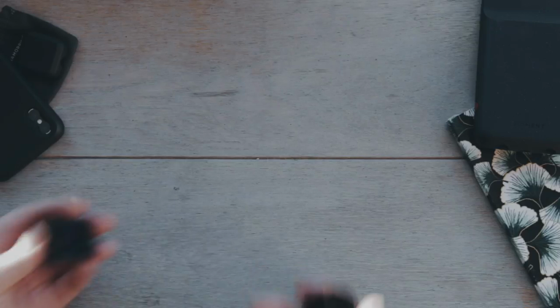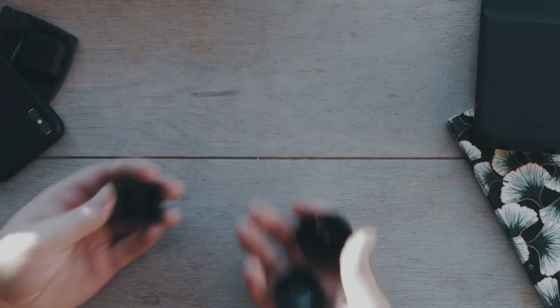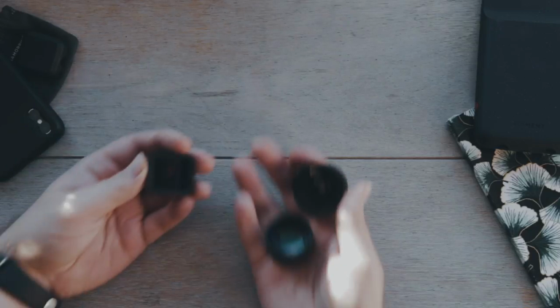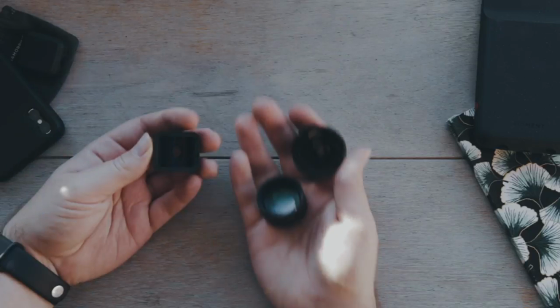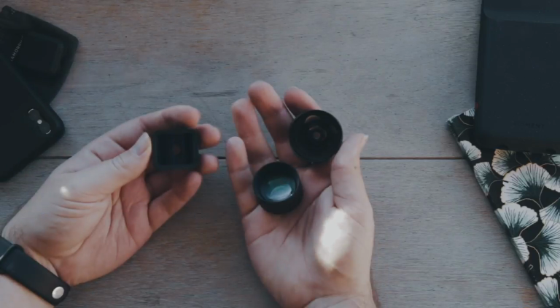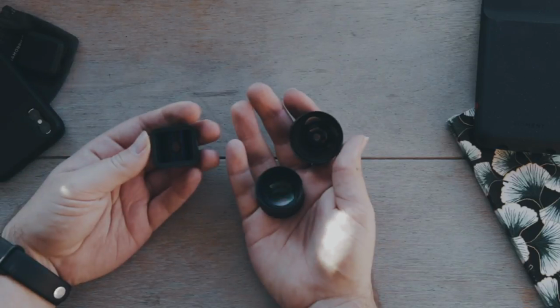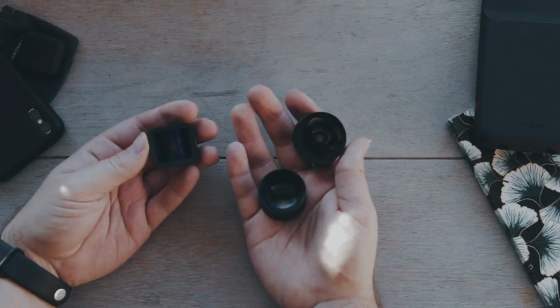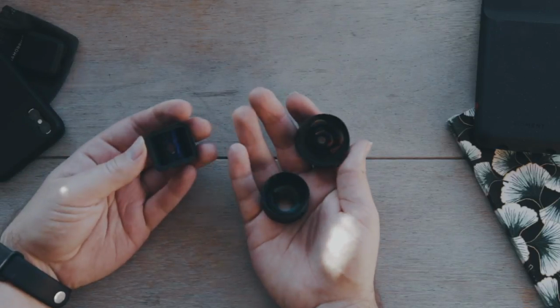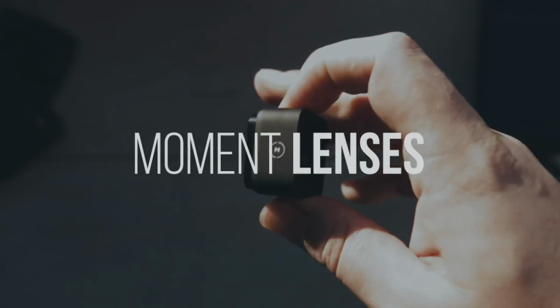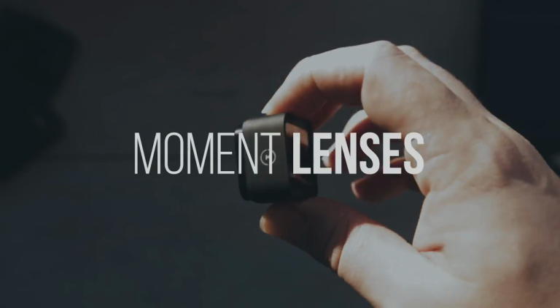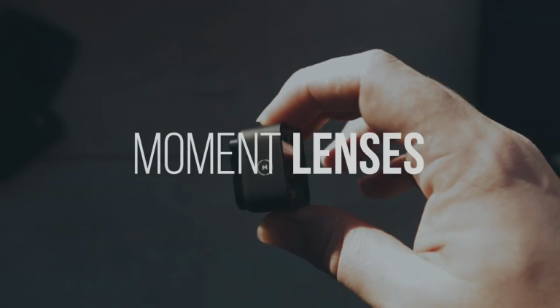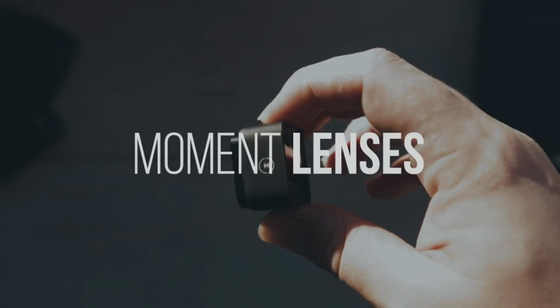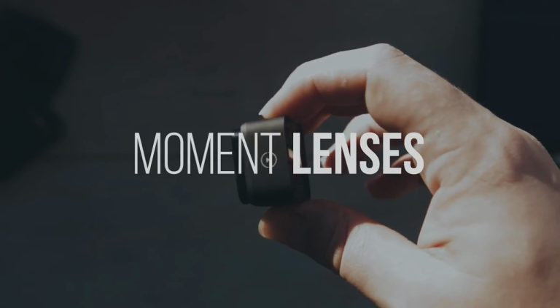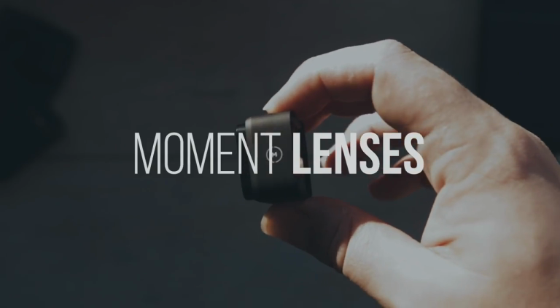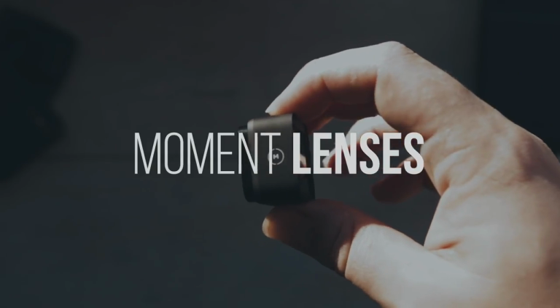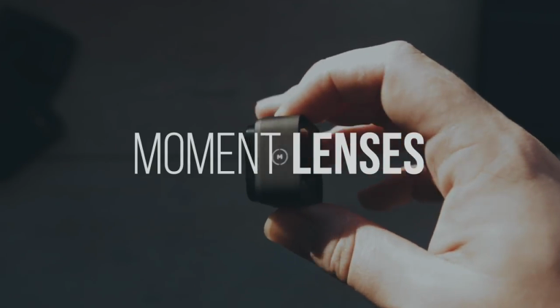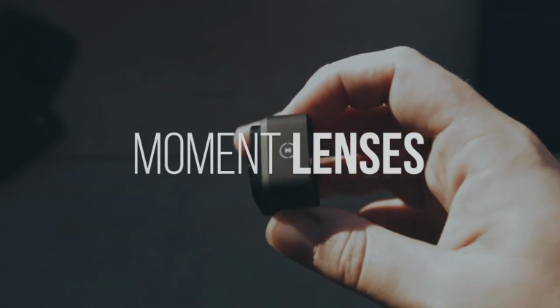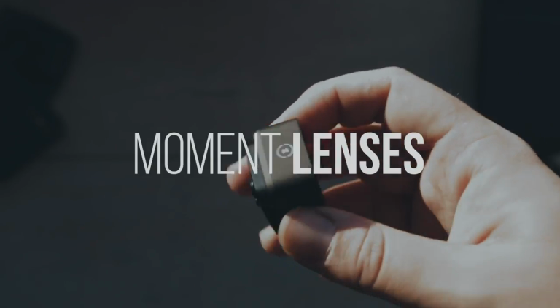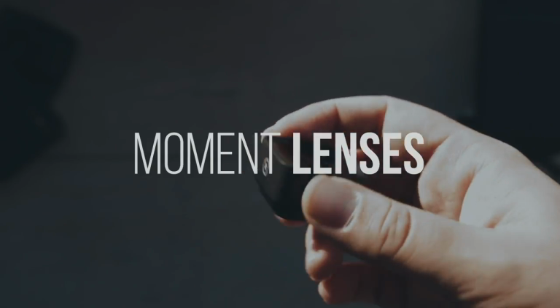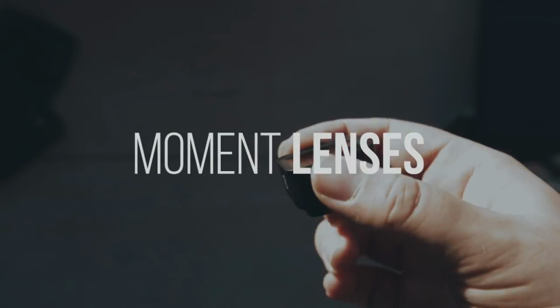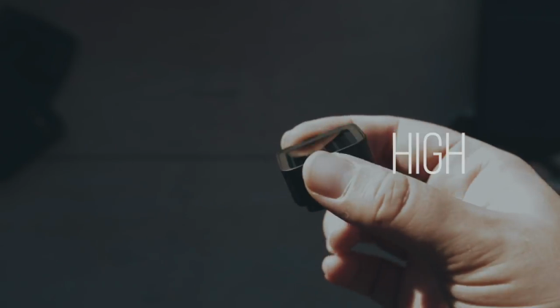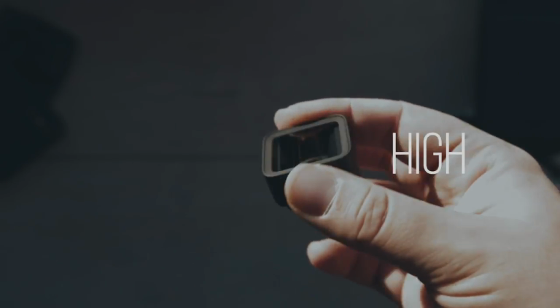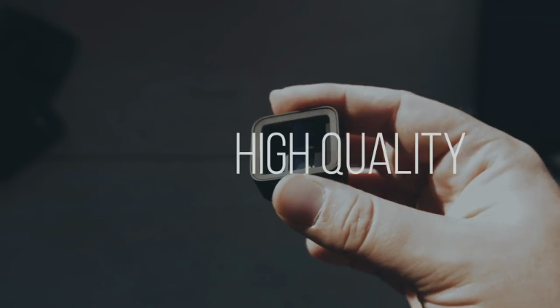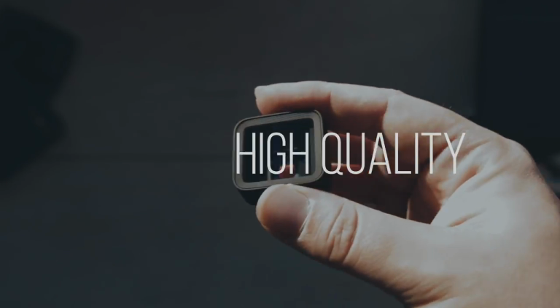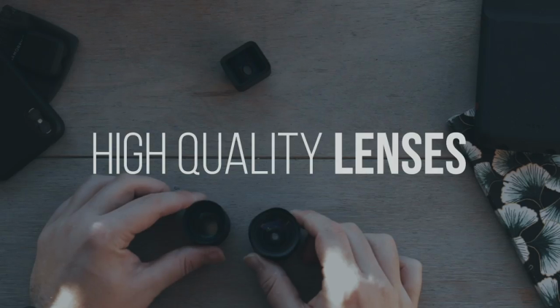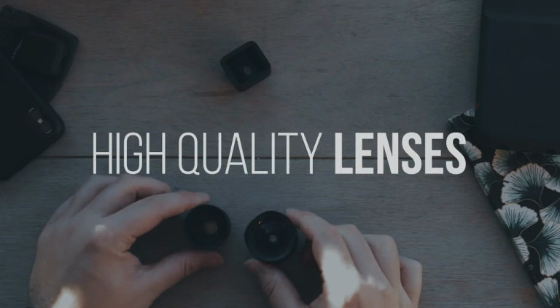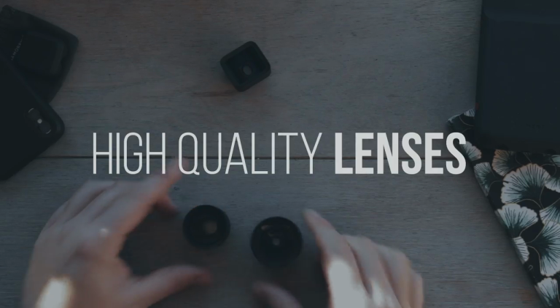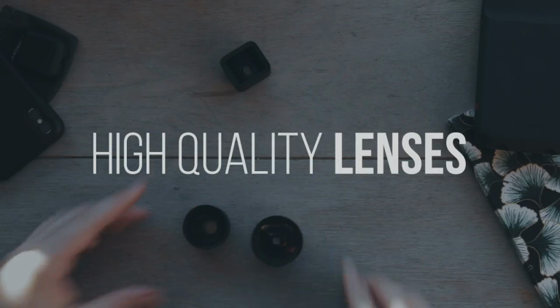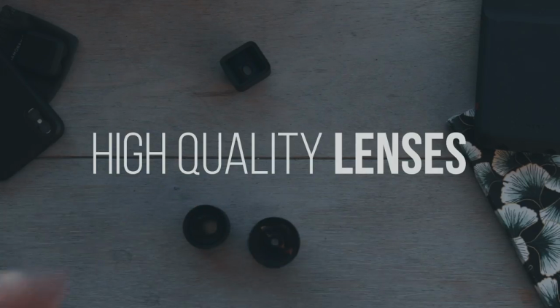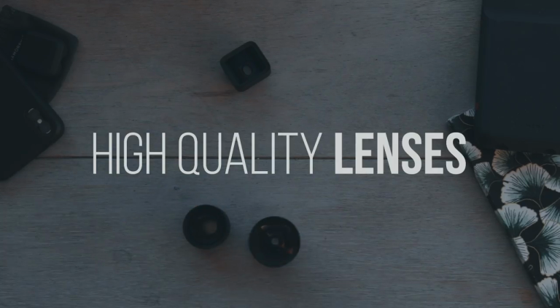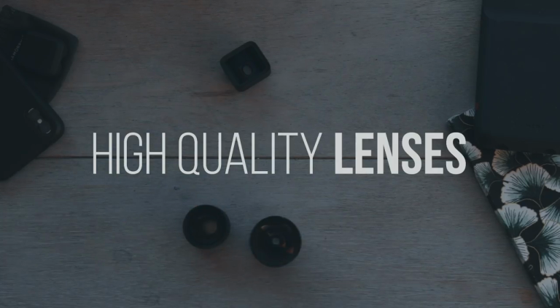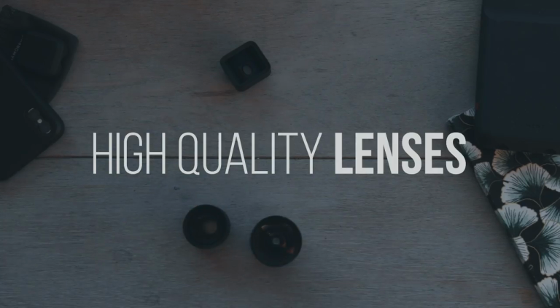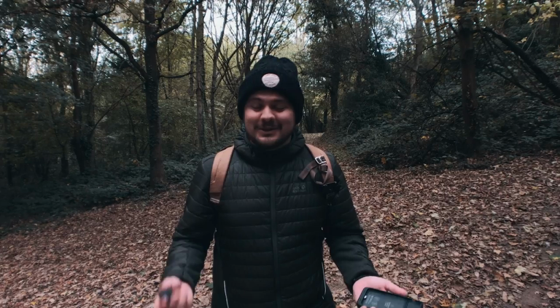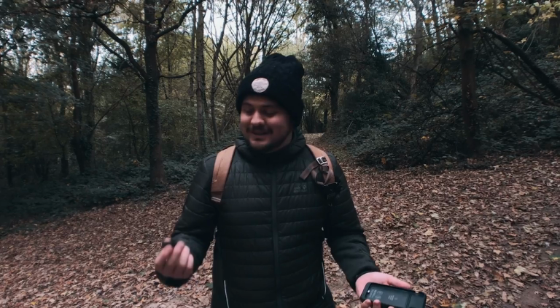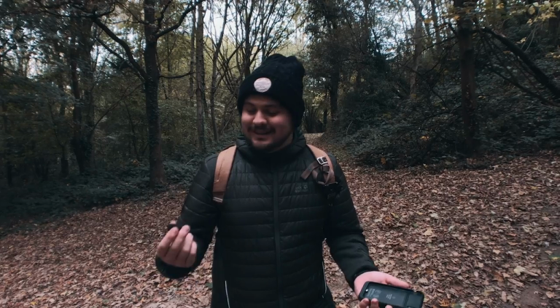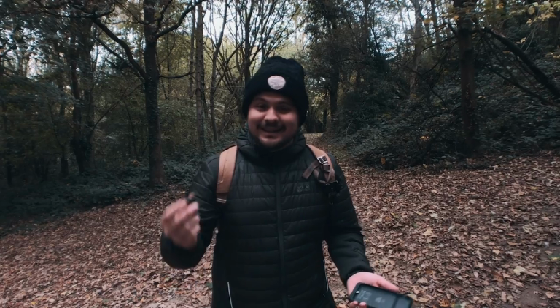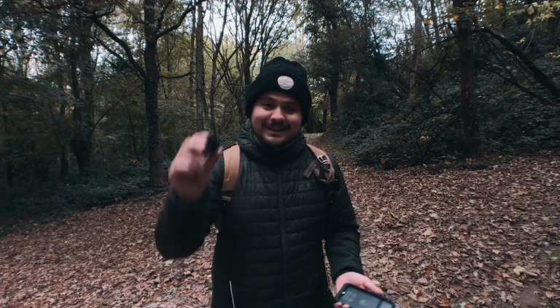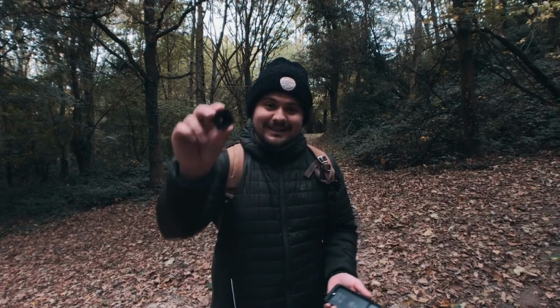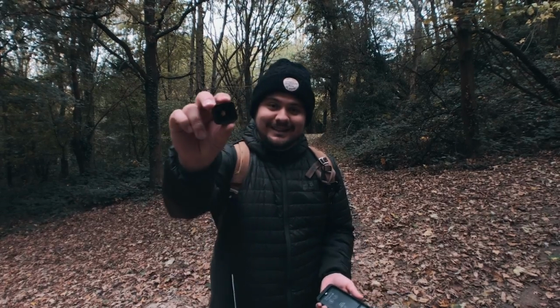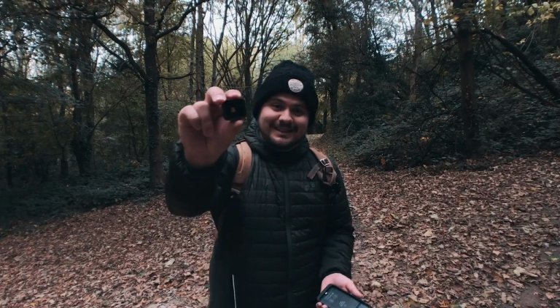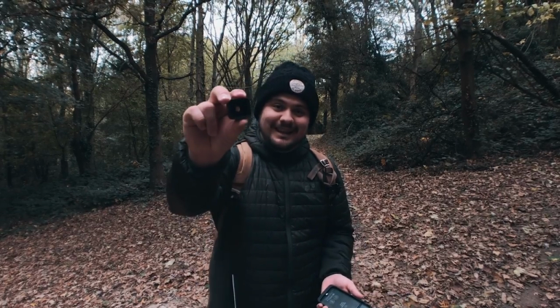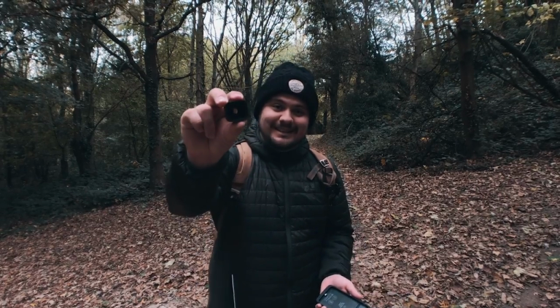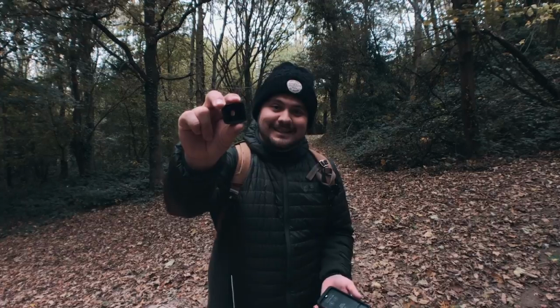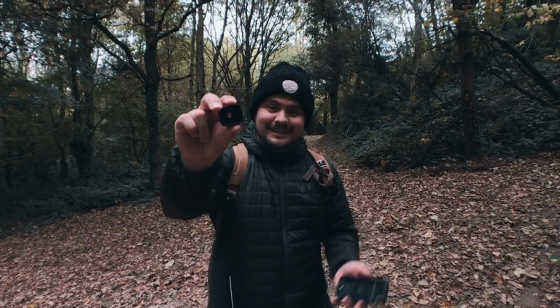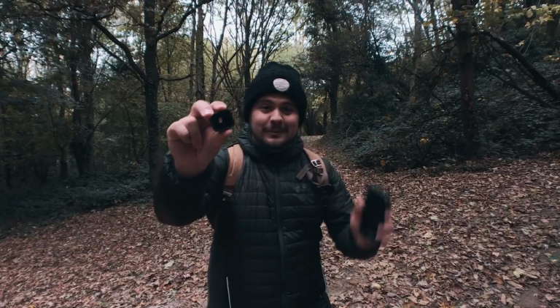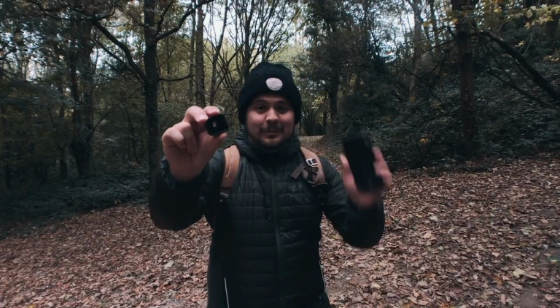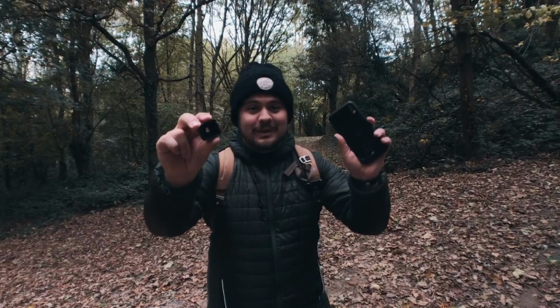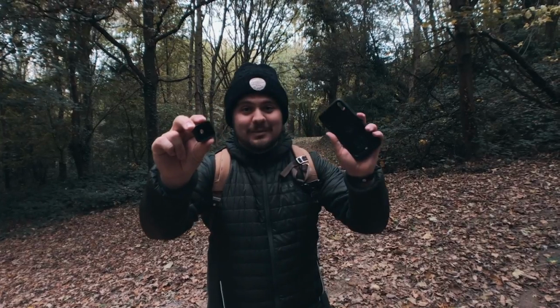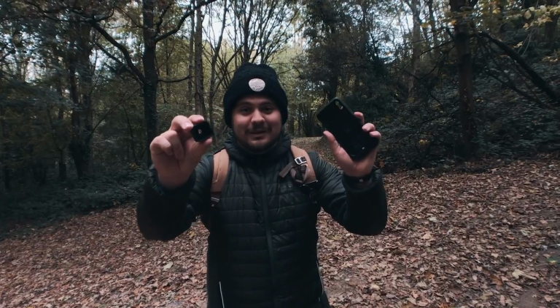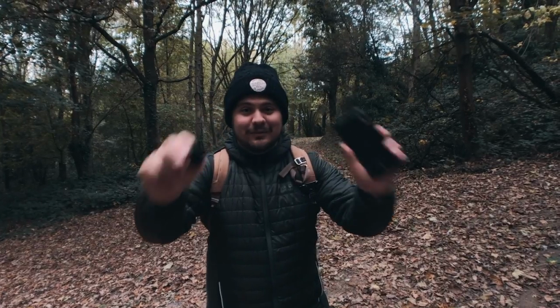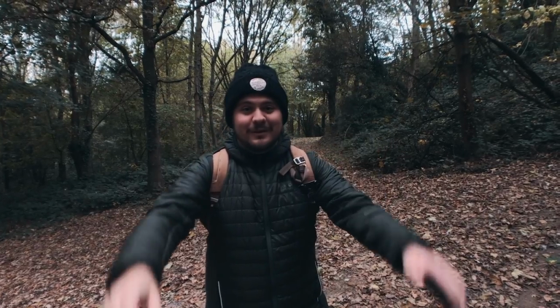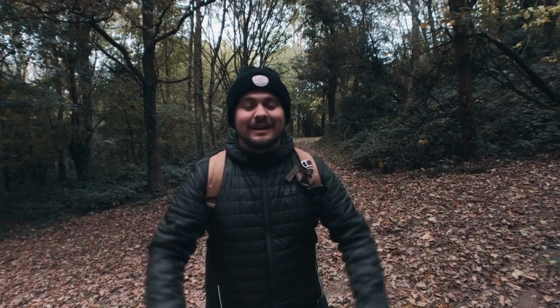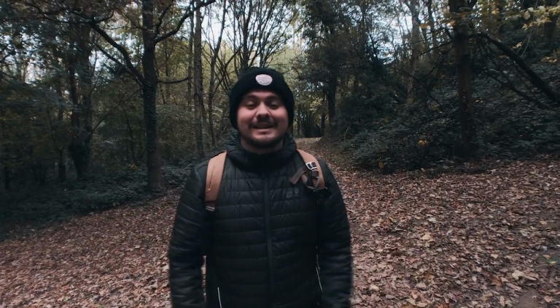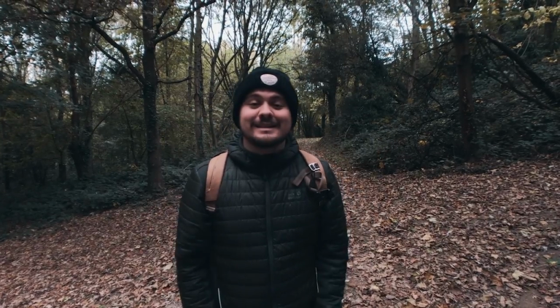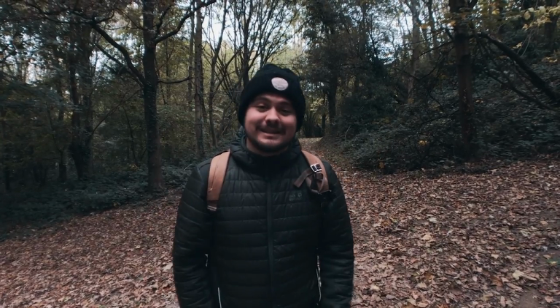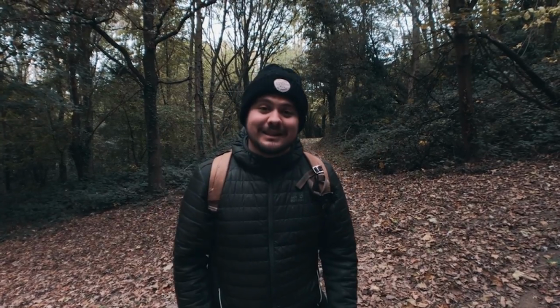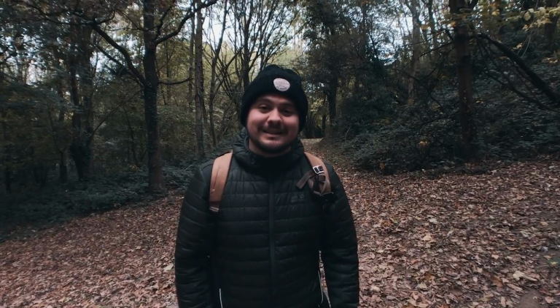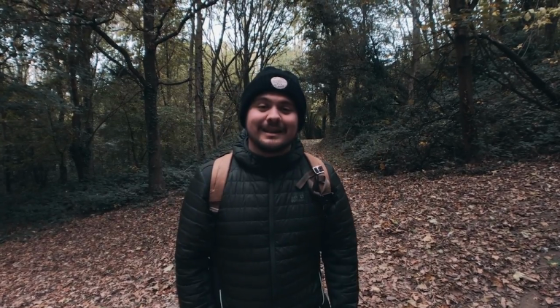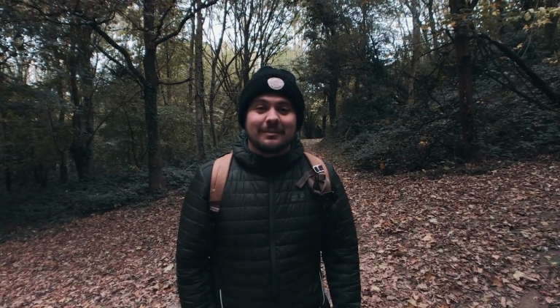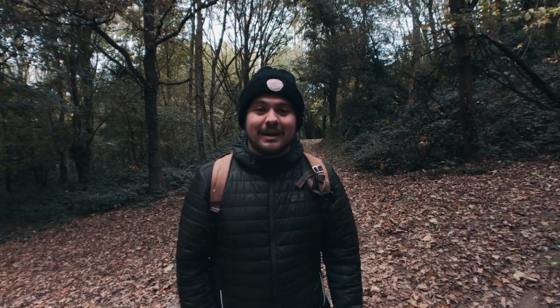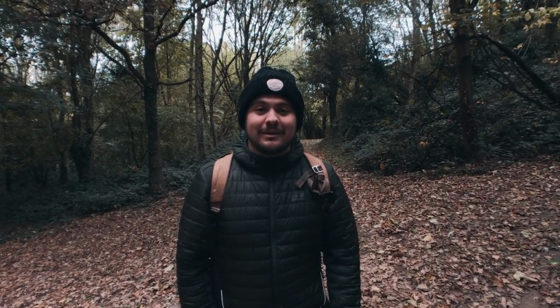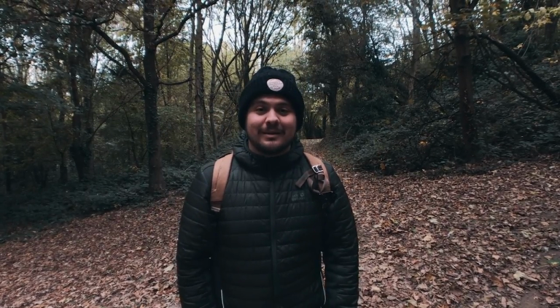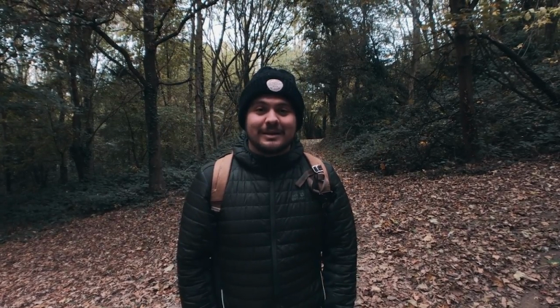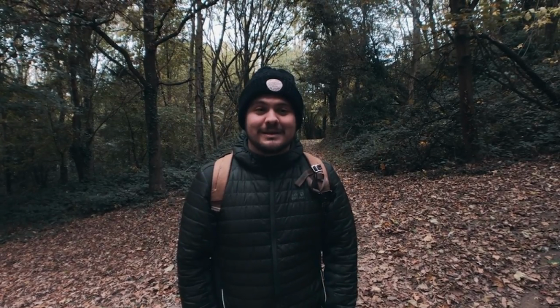Say hello to Moment lenses — high quality lenses. You just take these lenses, put them on your phone case, and you can take better images.